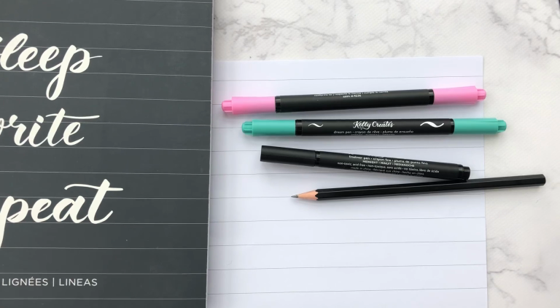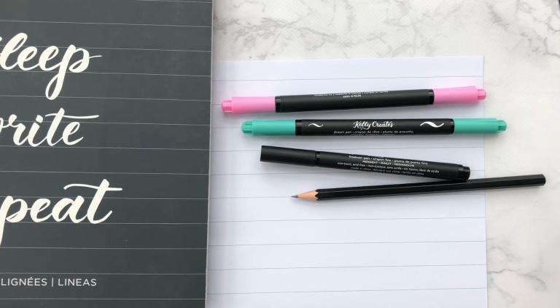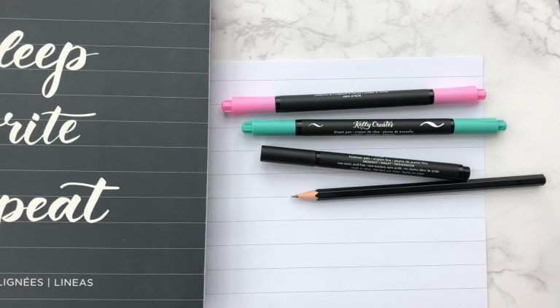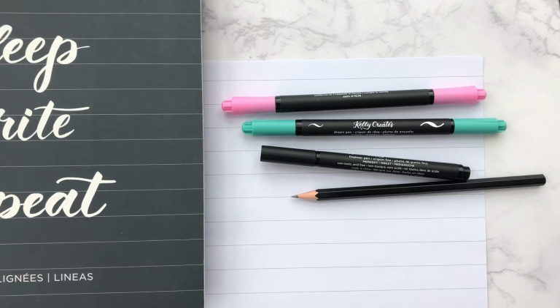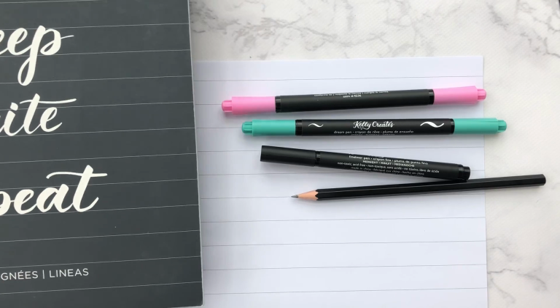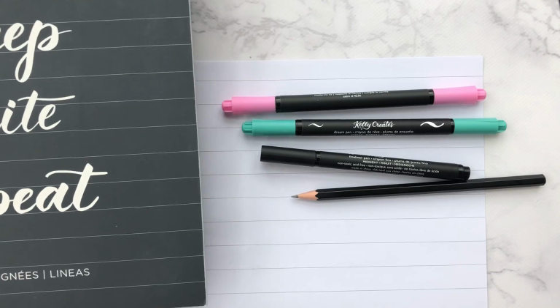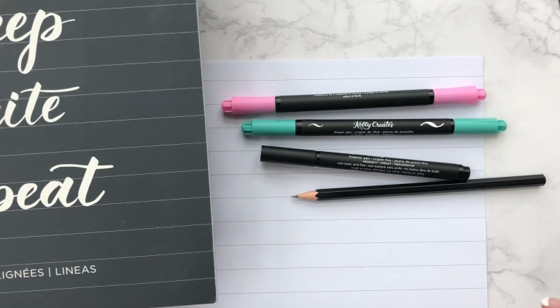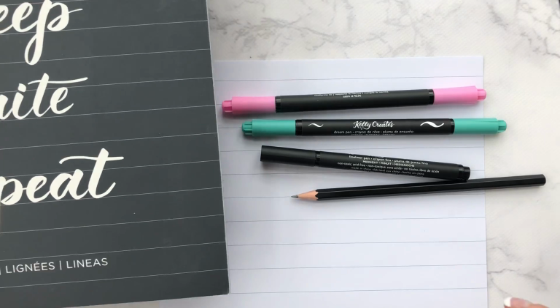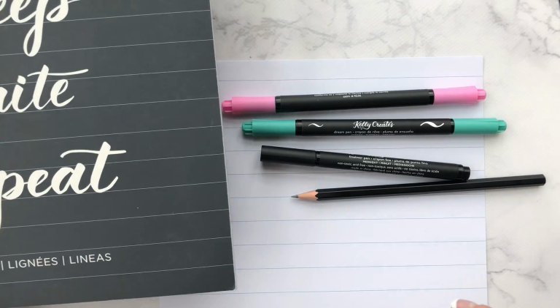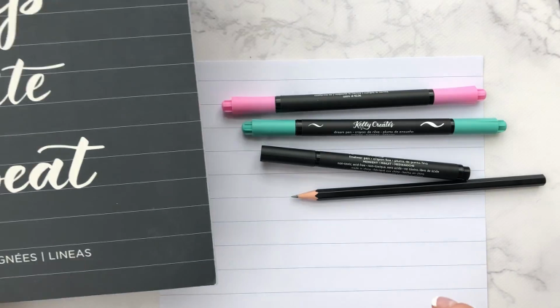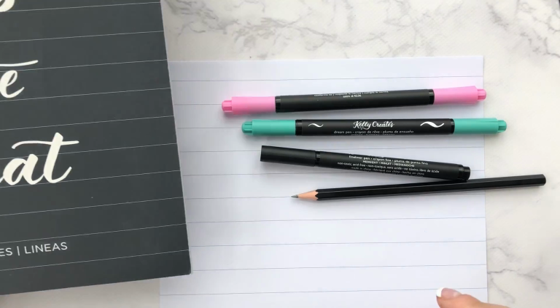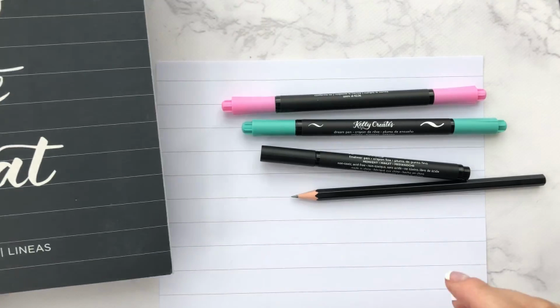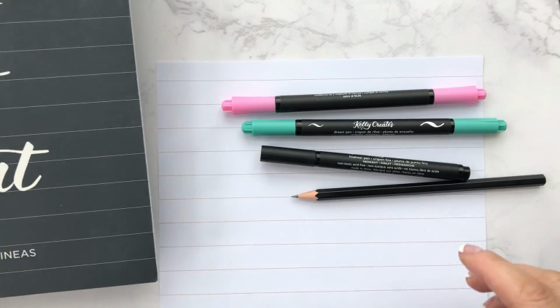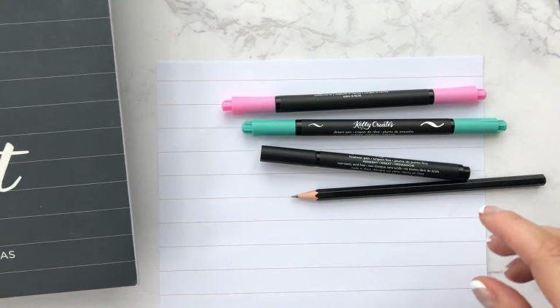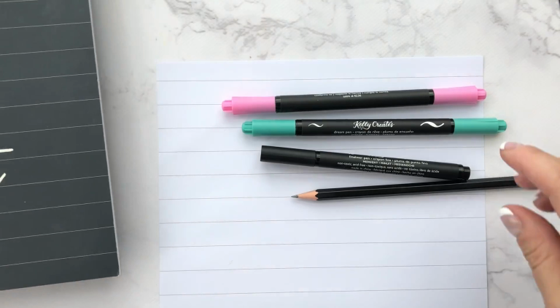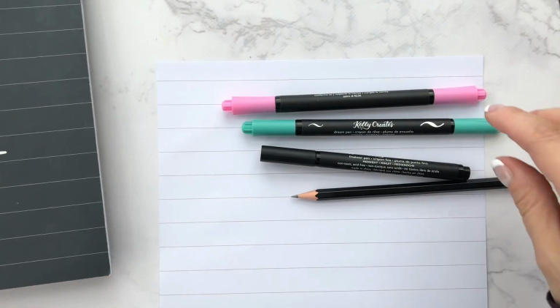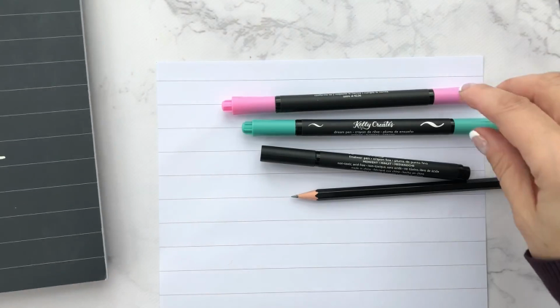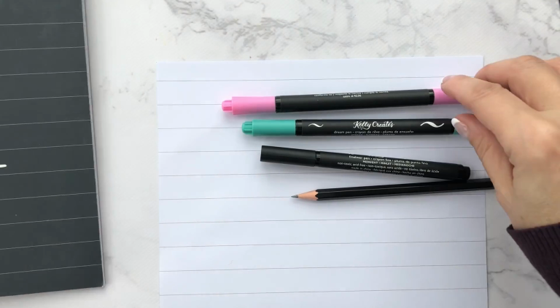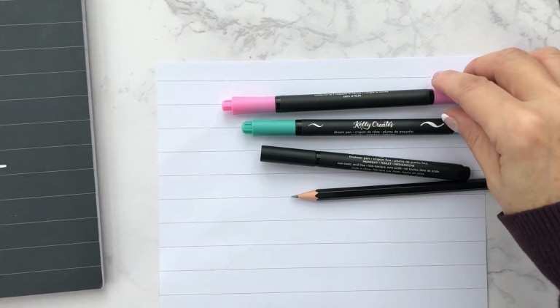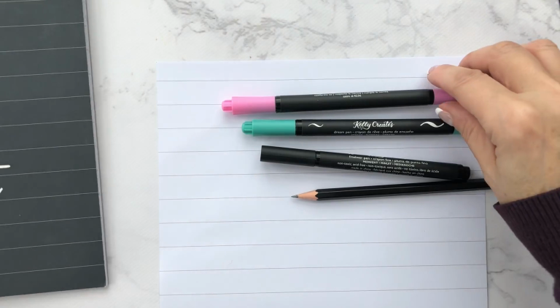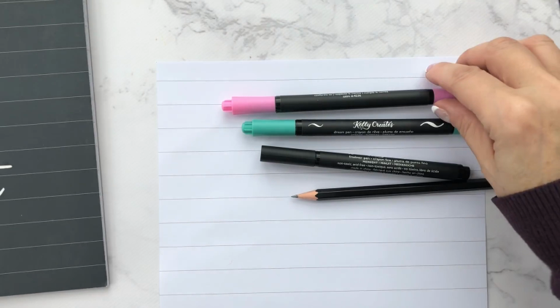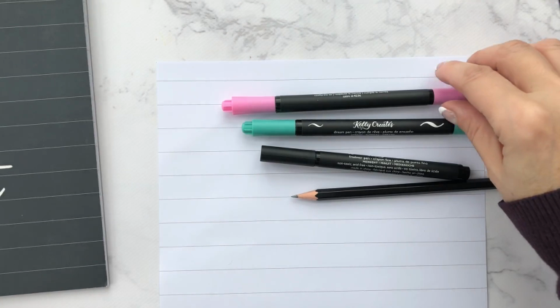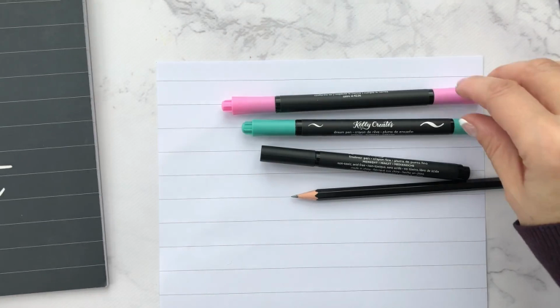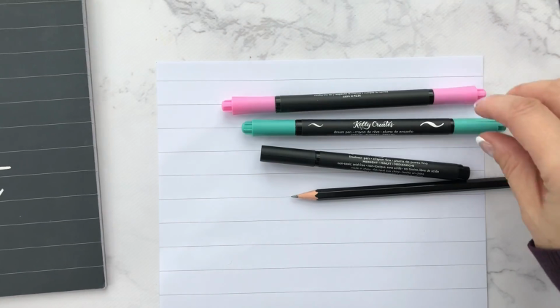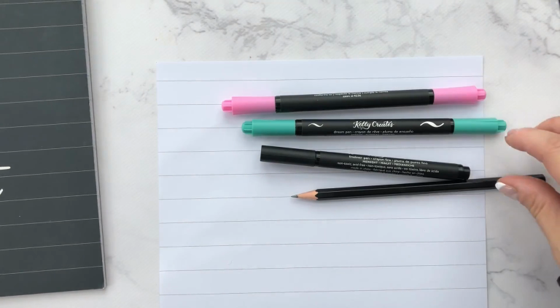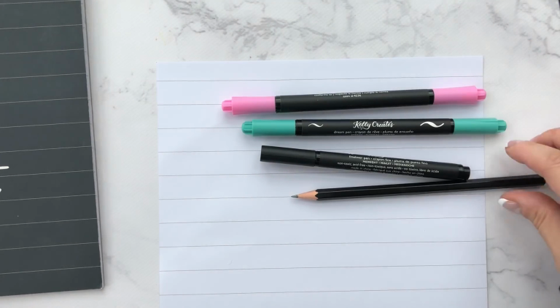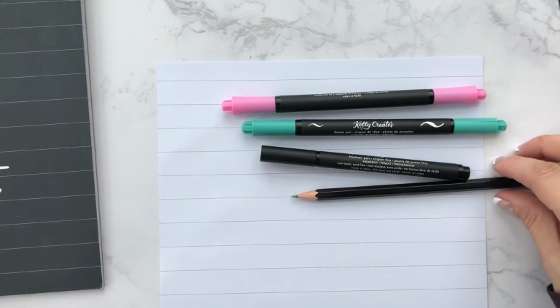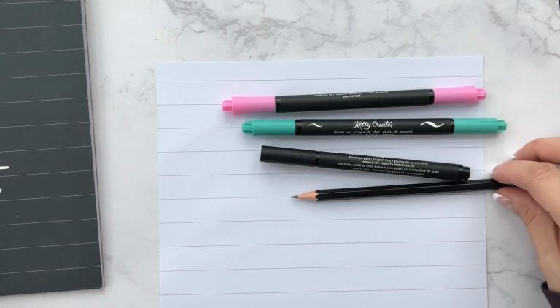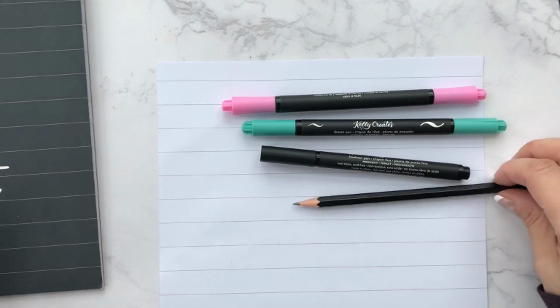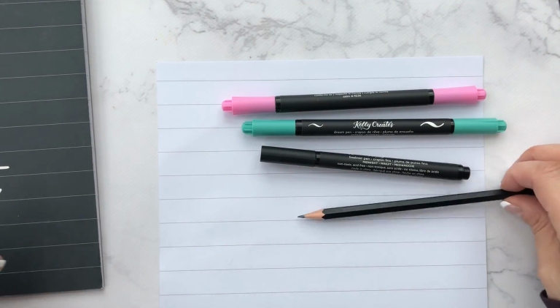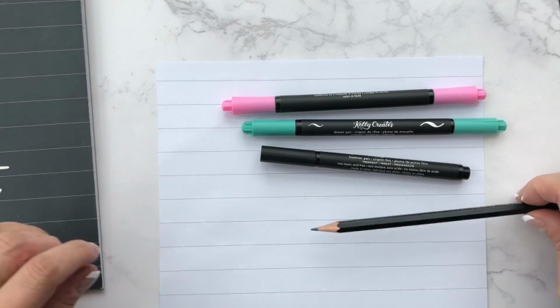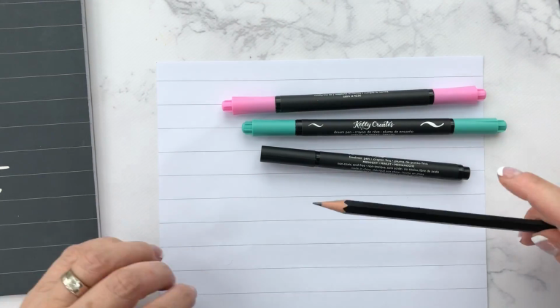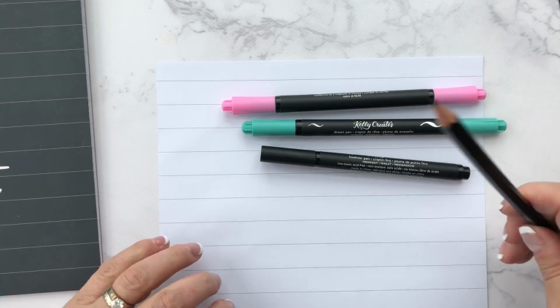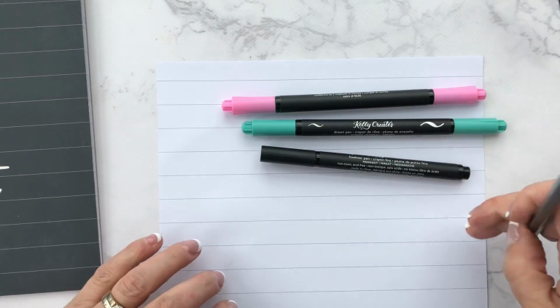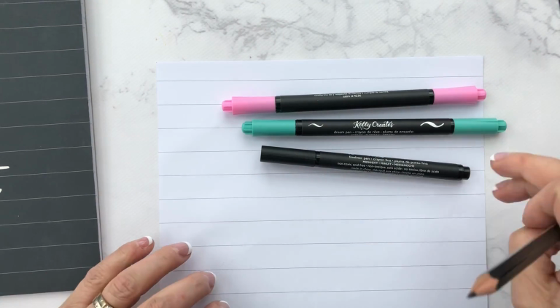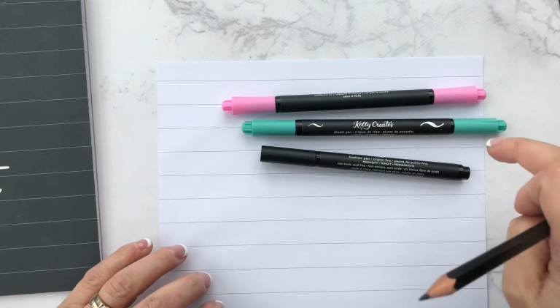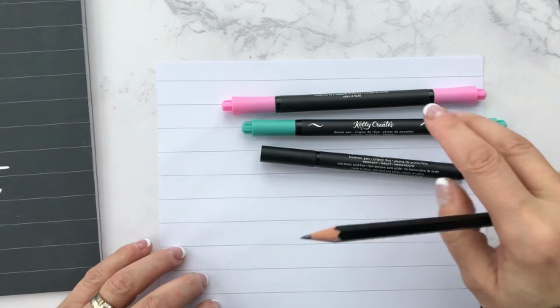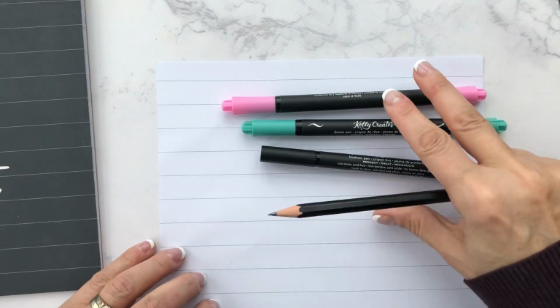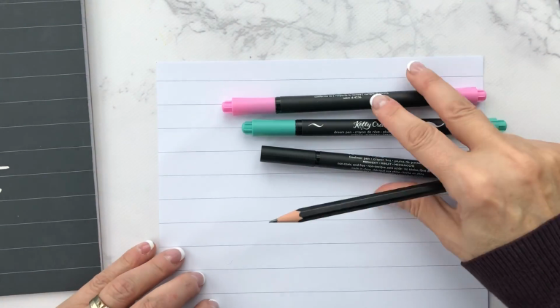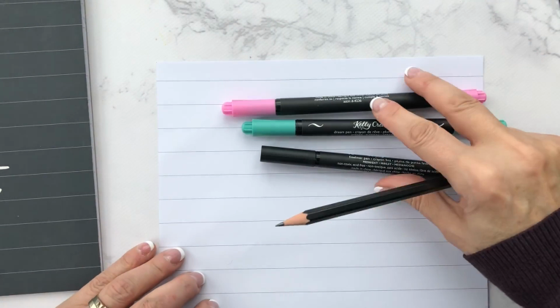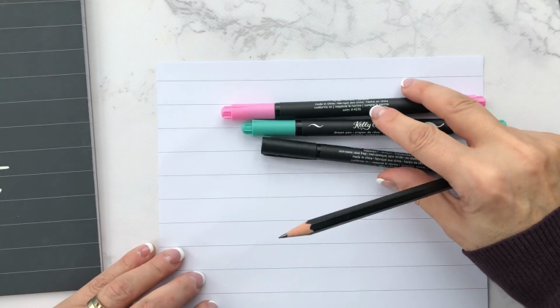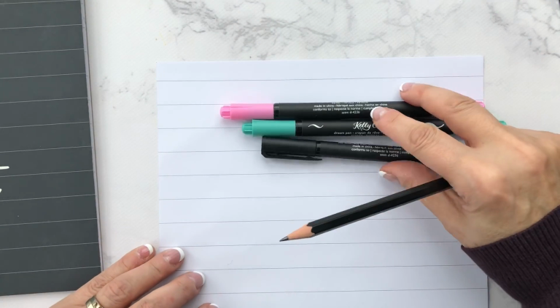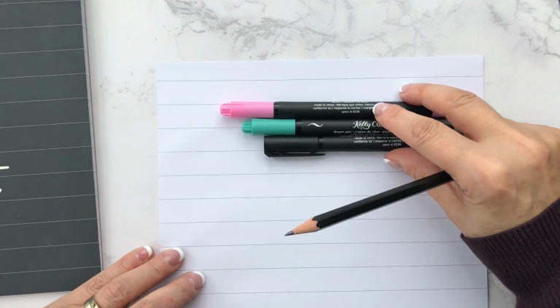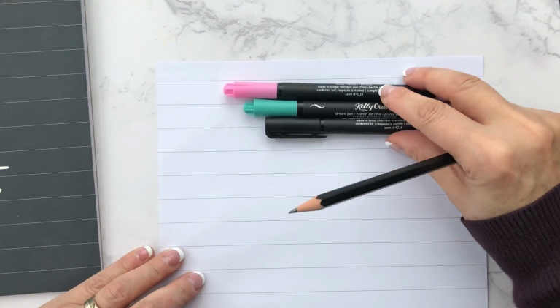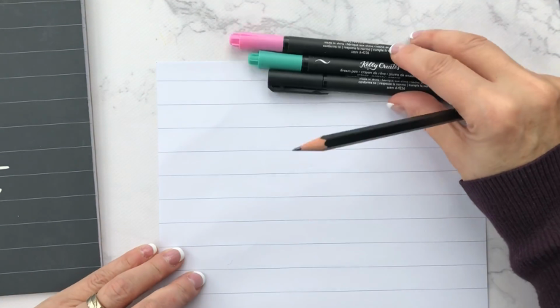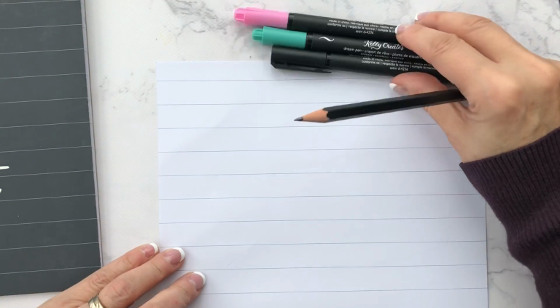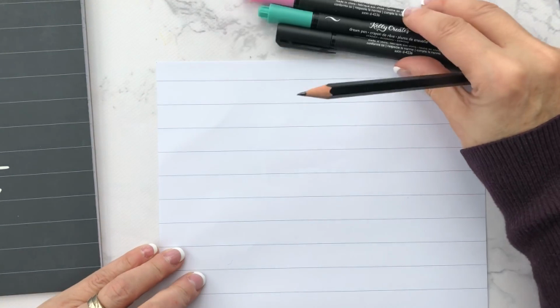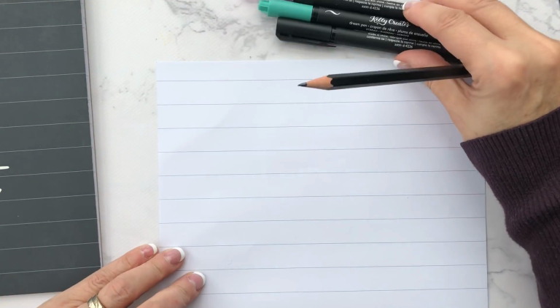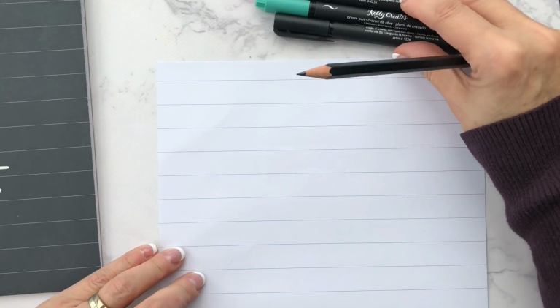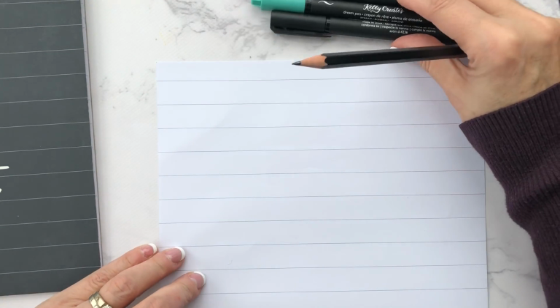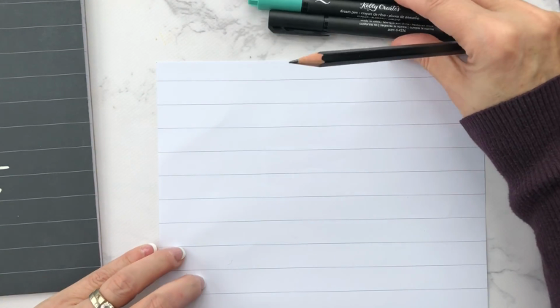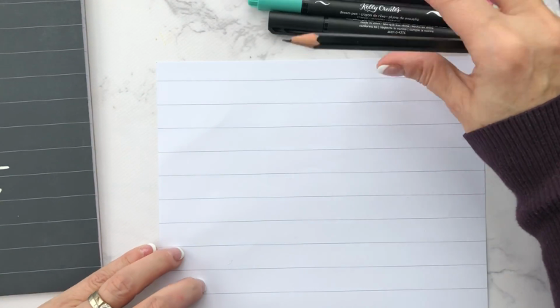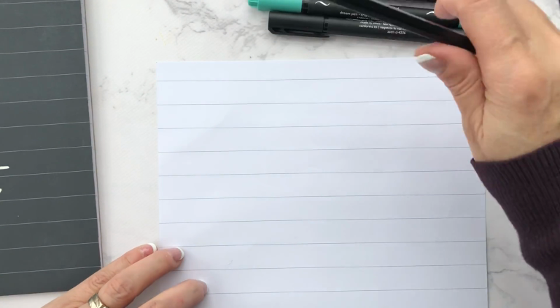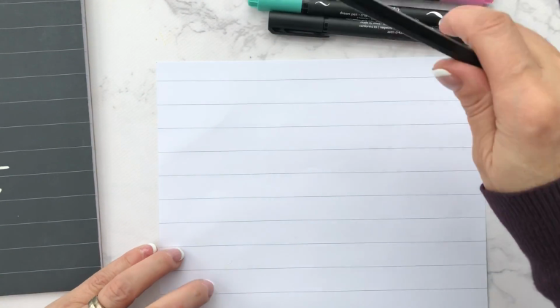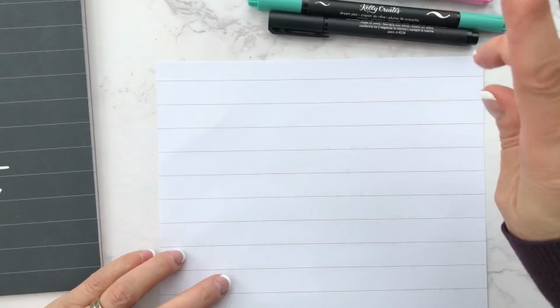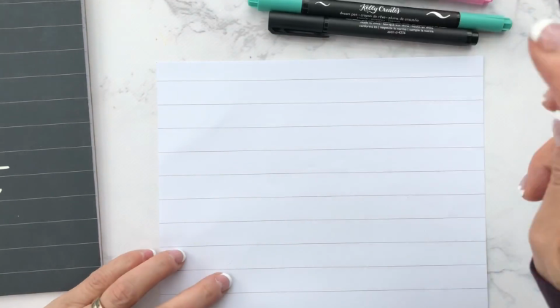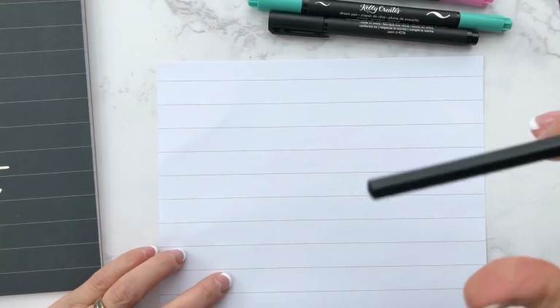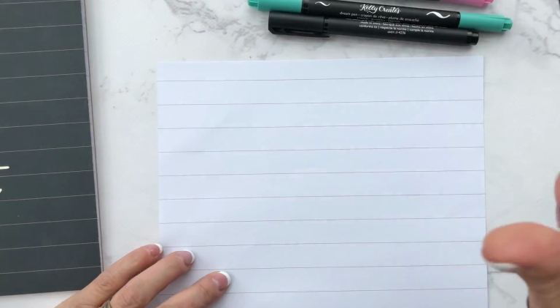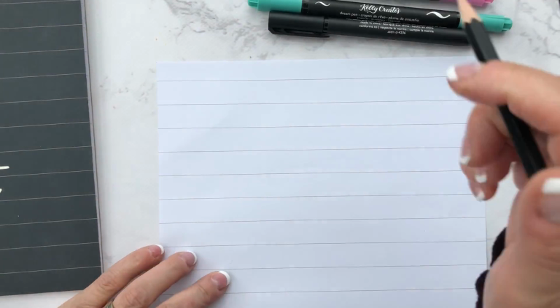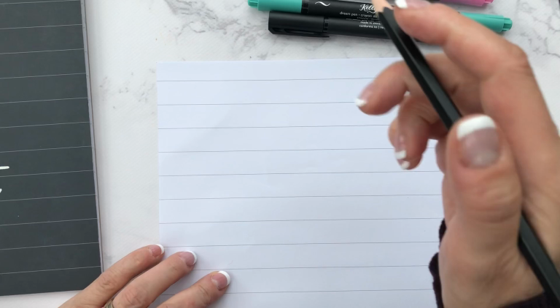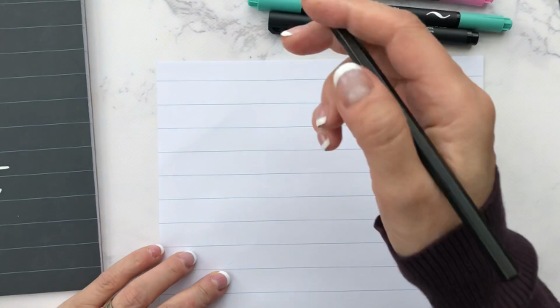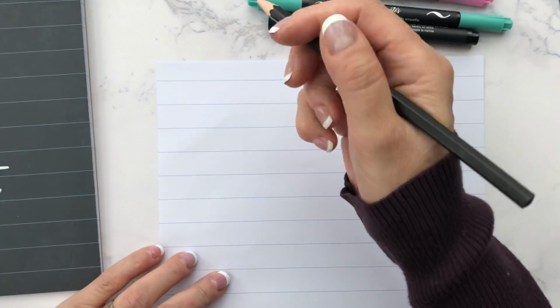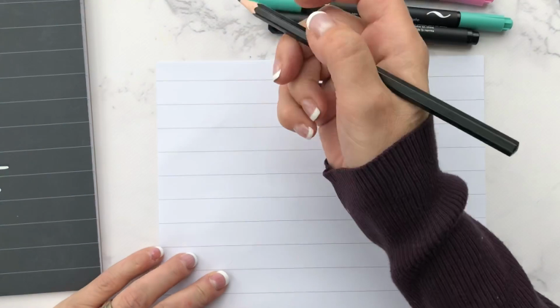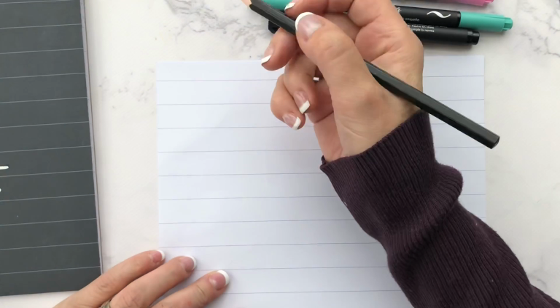Hi everyone, I'm going to teach you a little trick about how to improve some of your basic strokes when you're practicing.